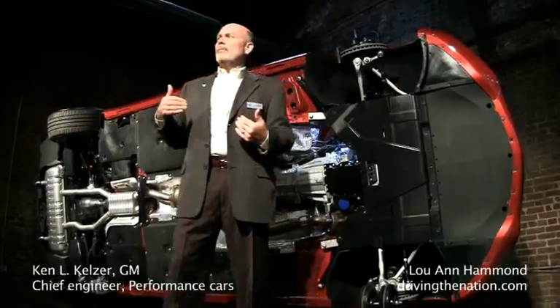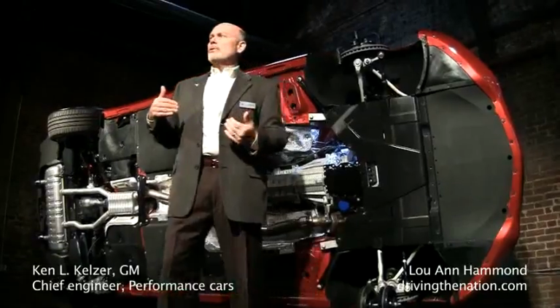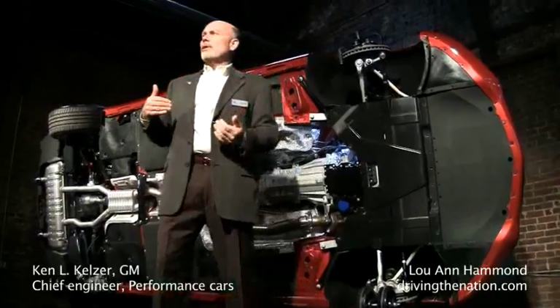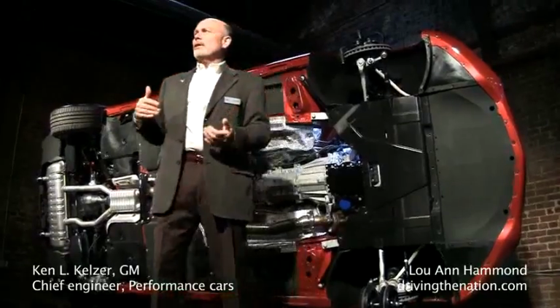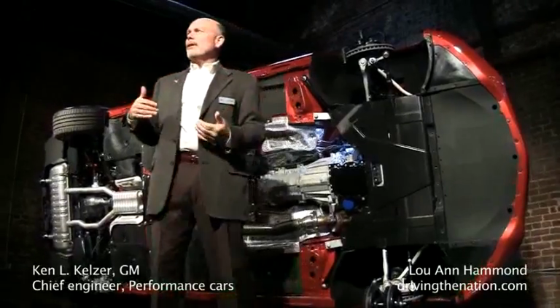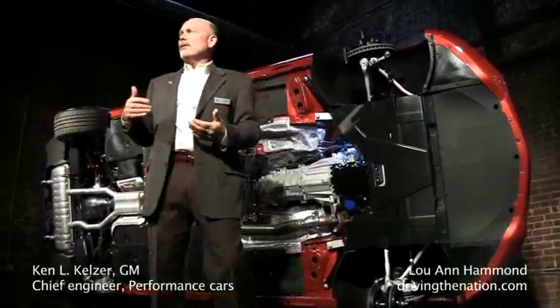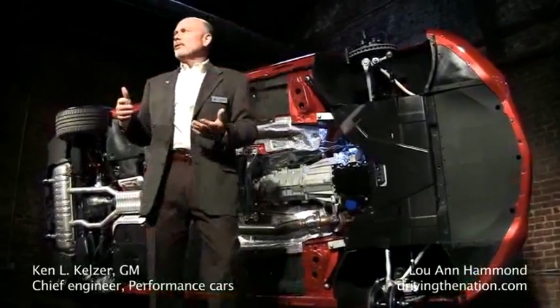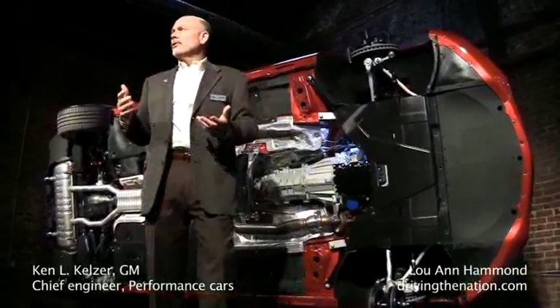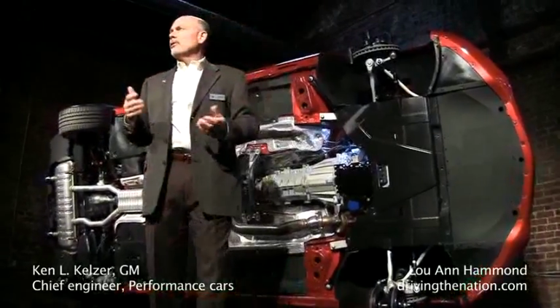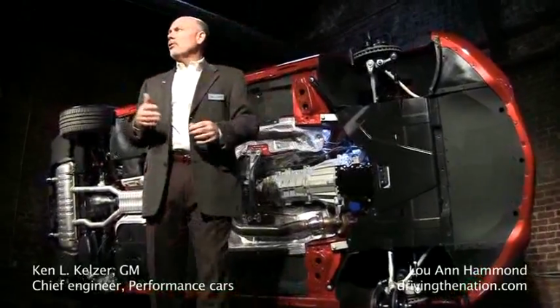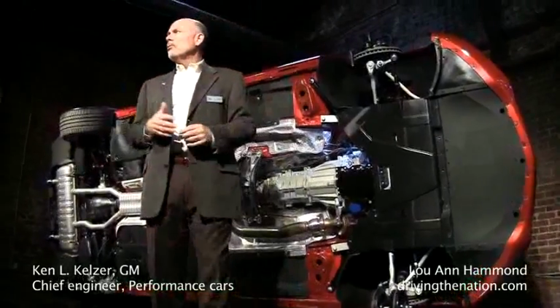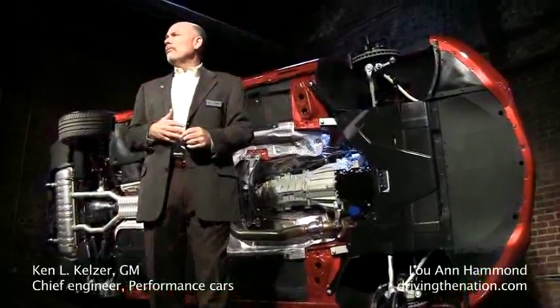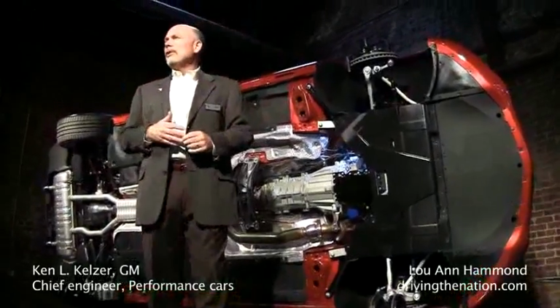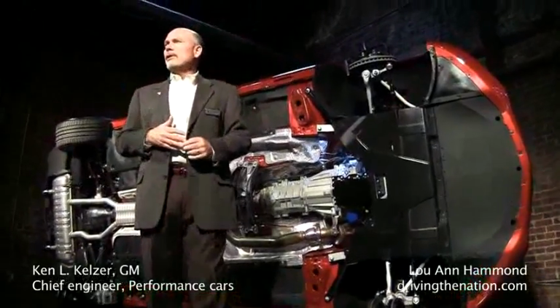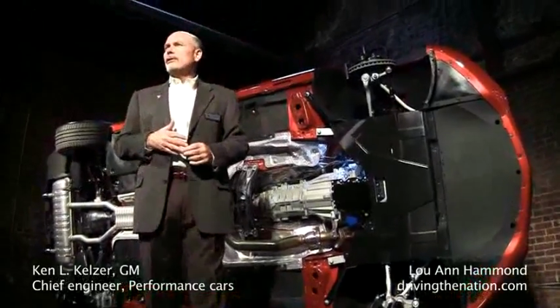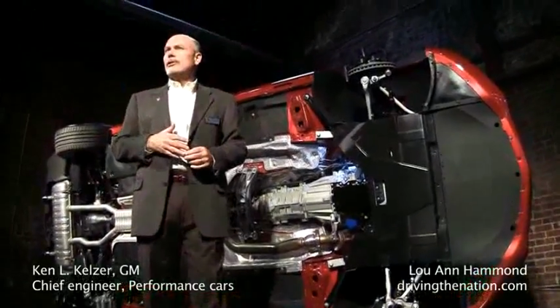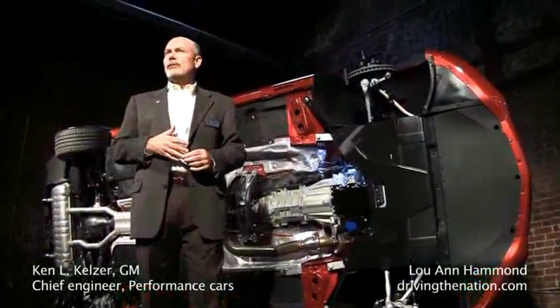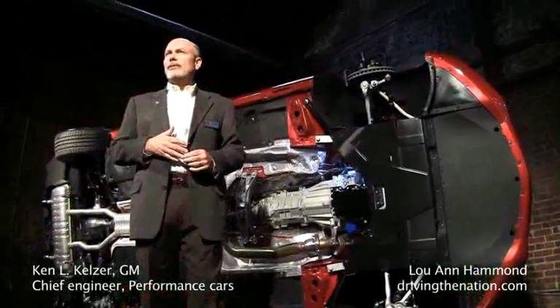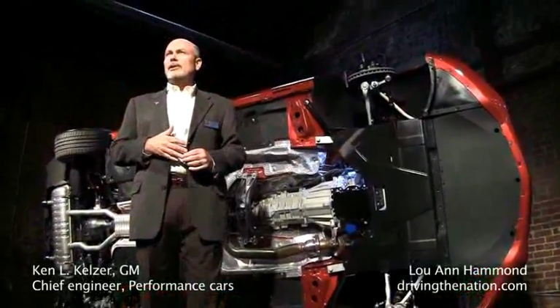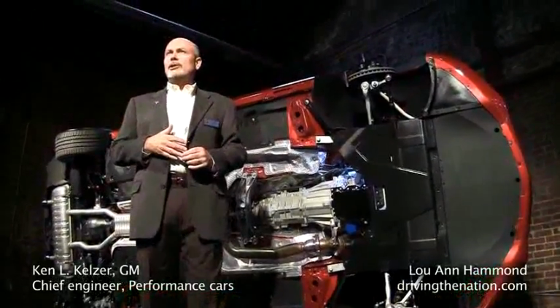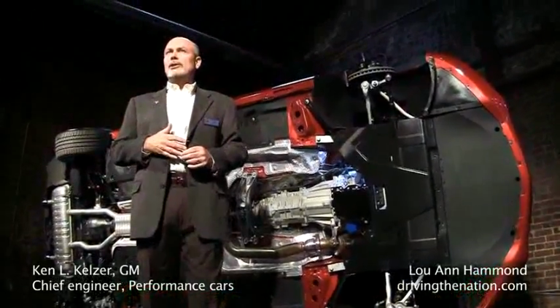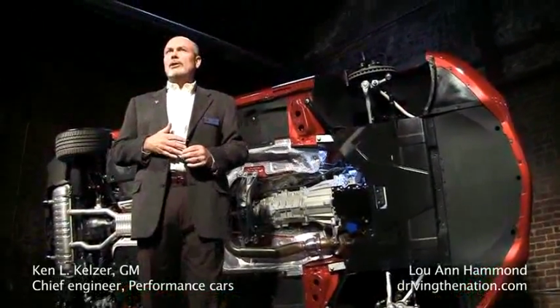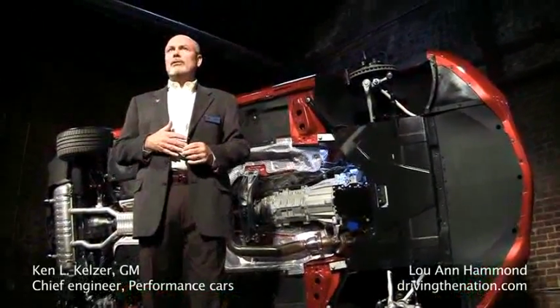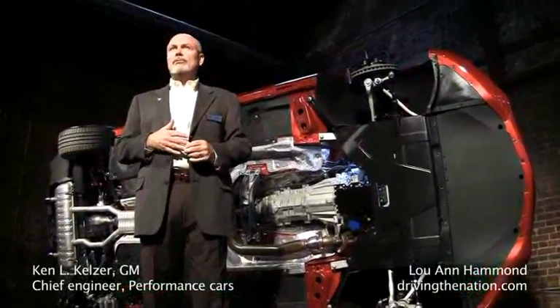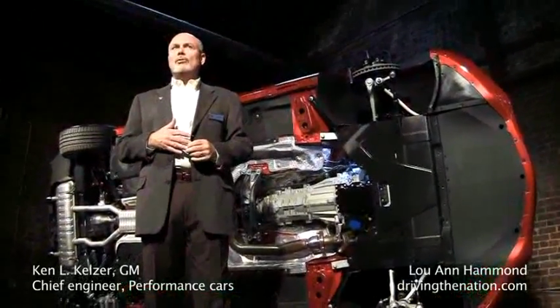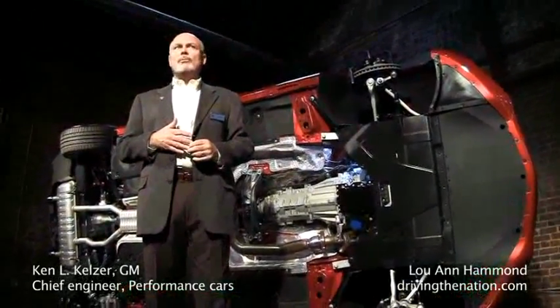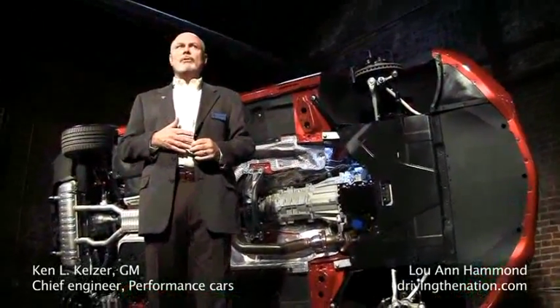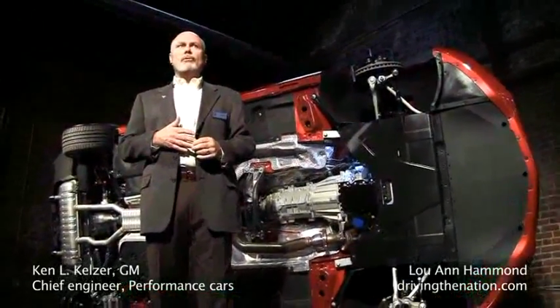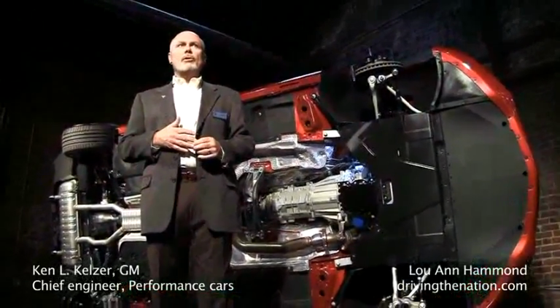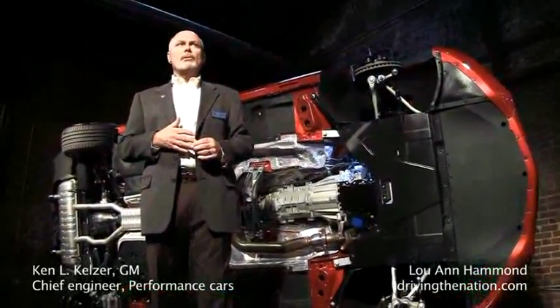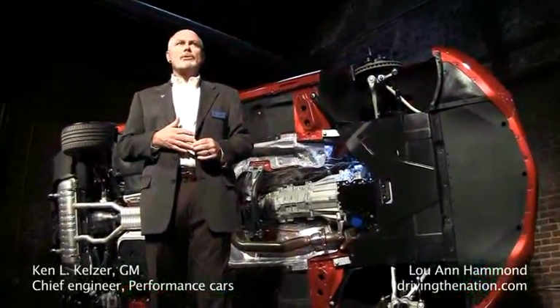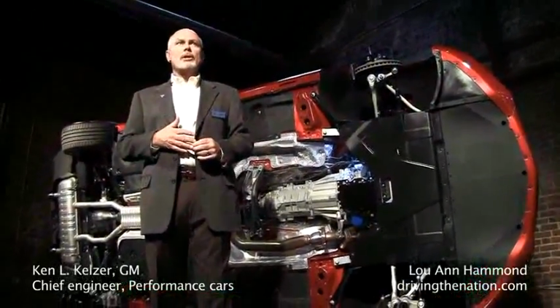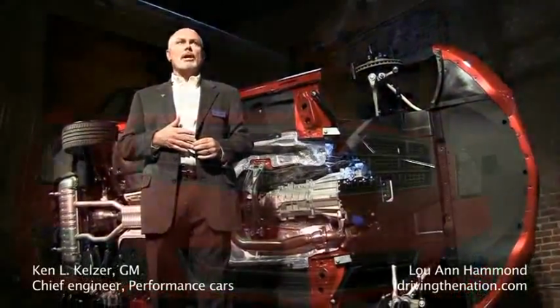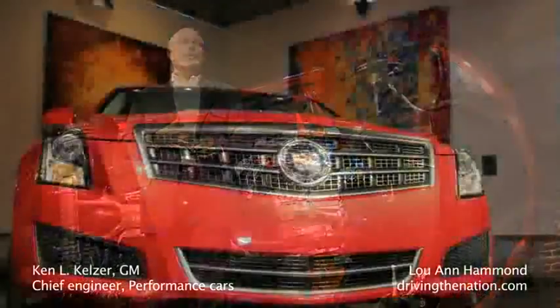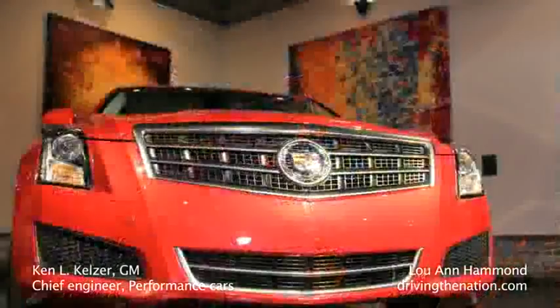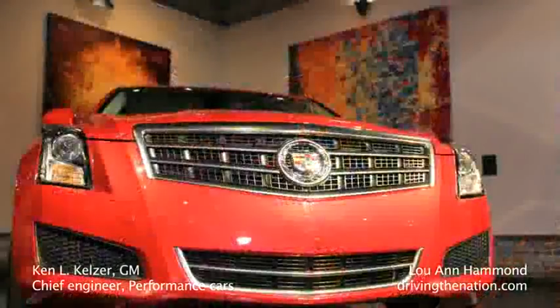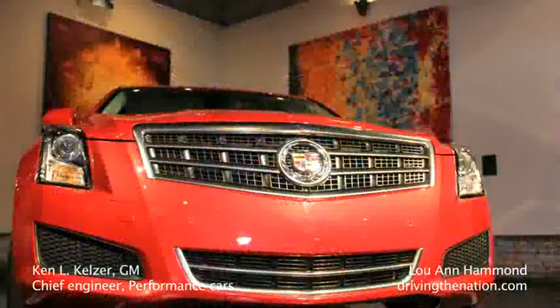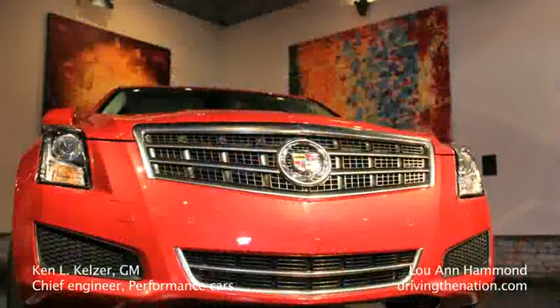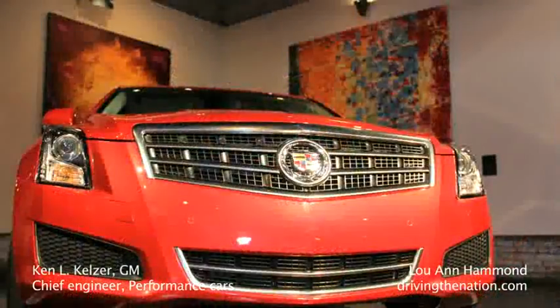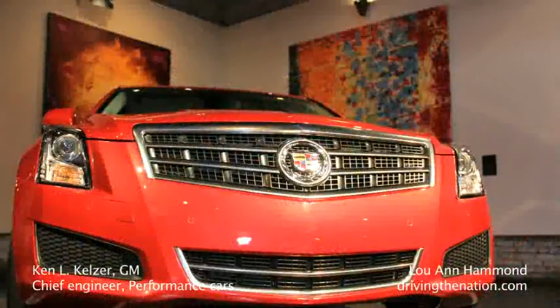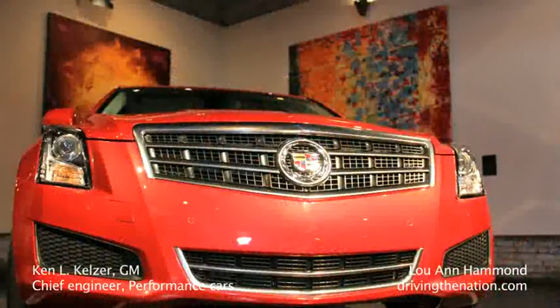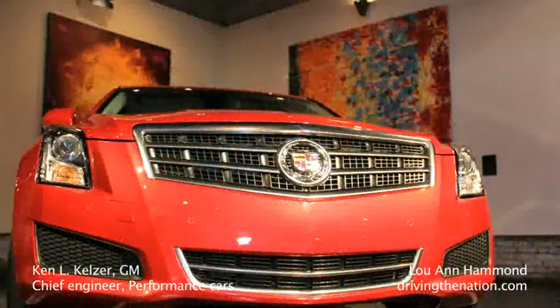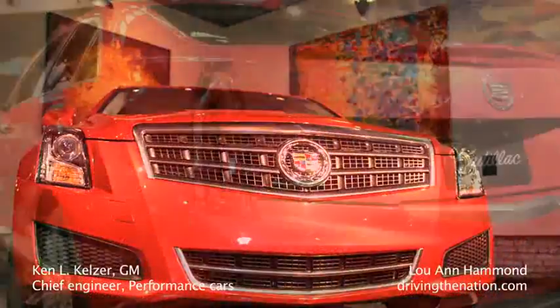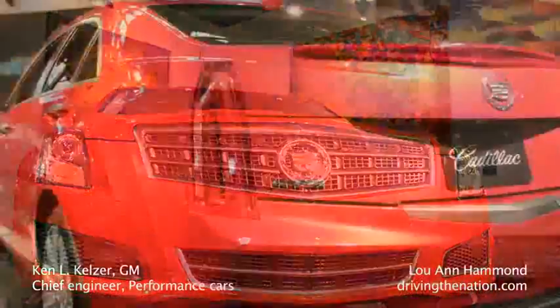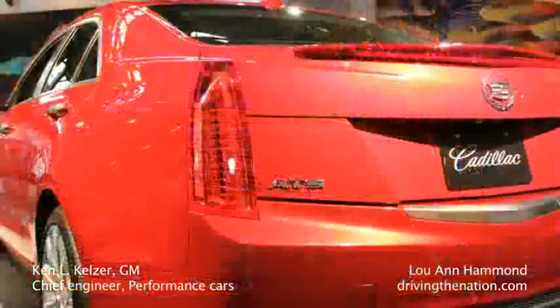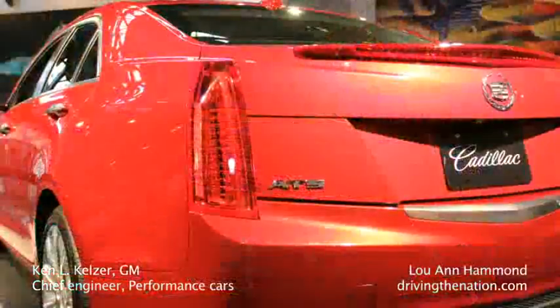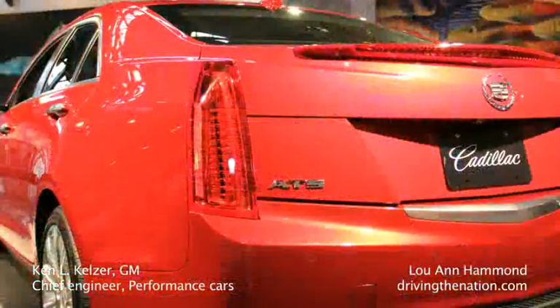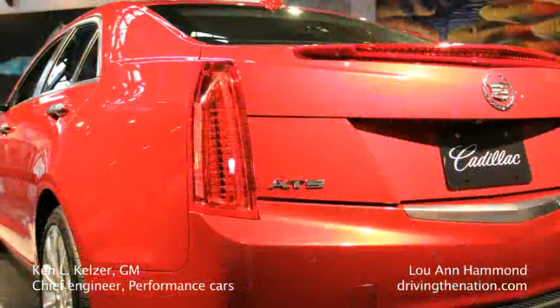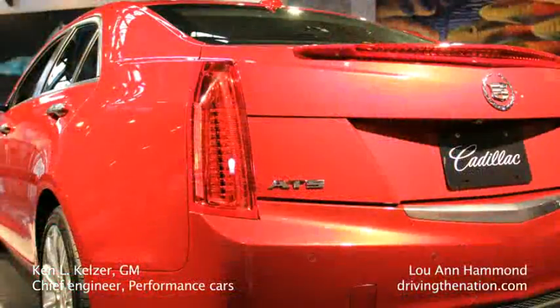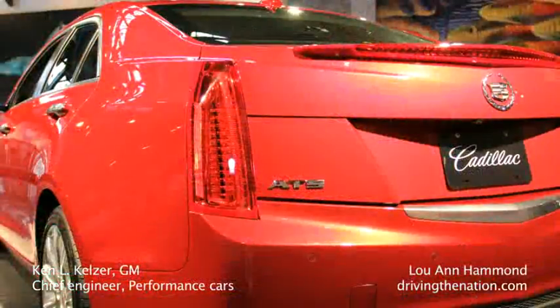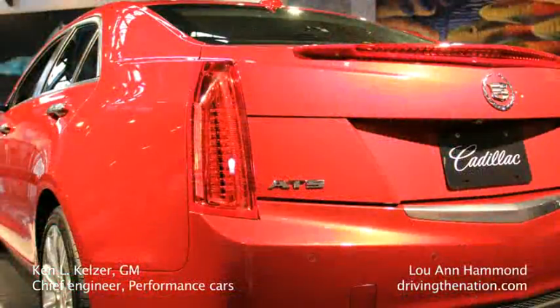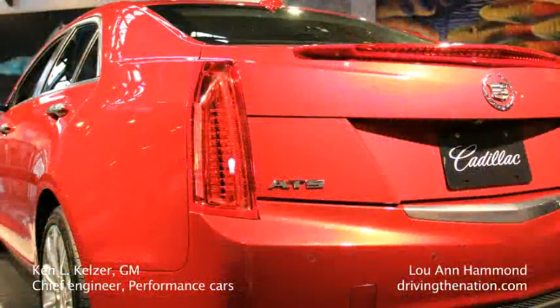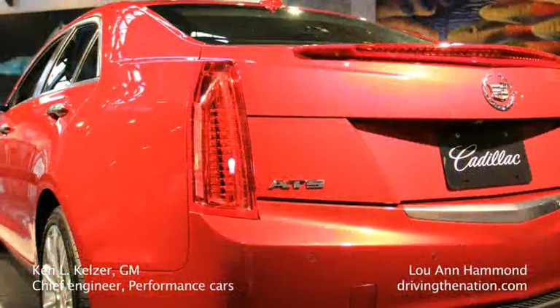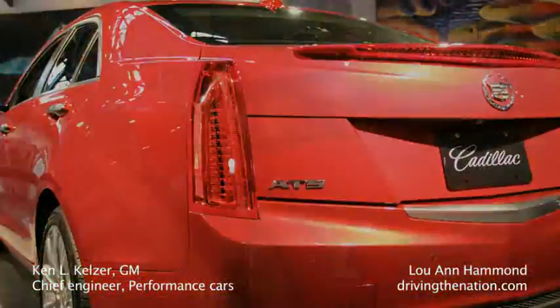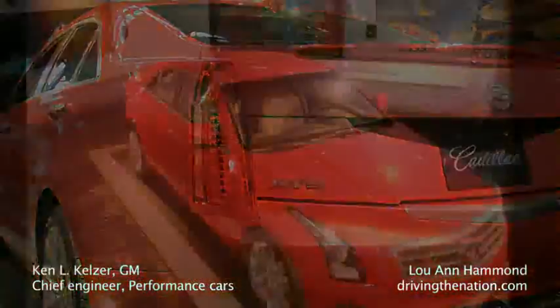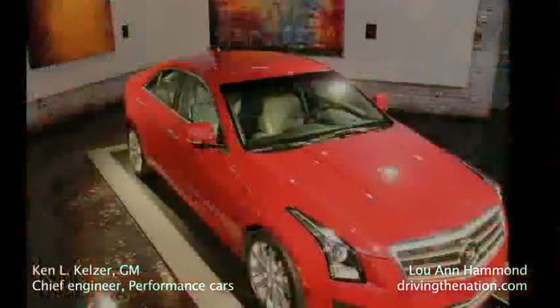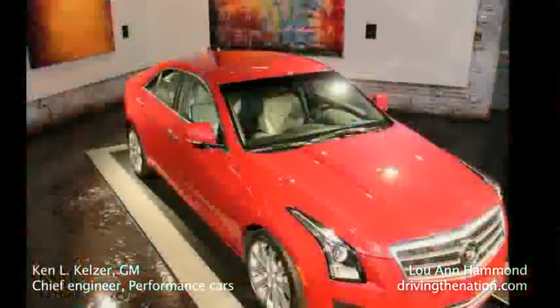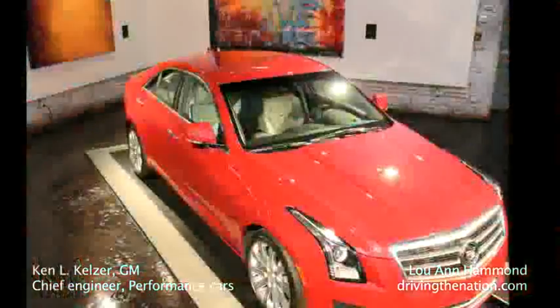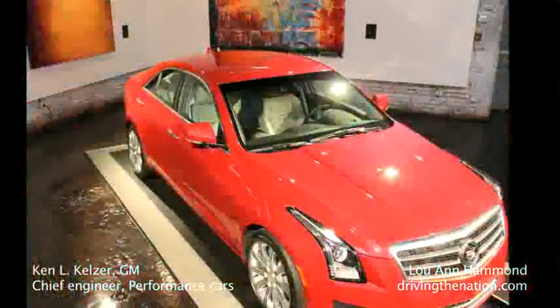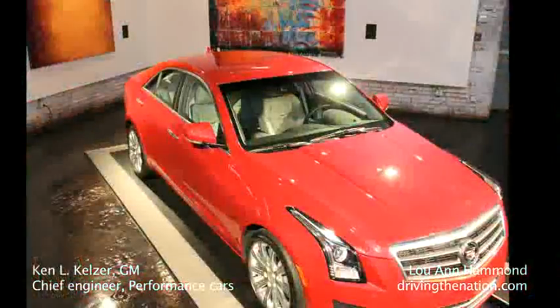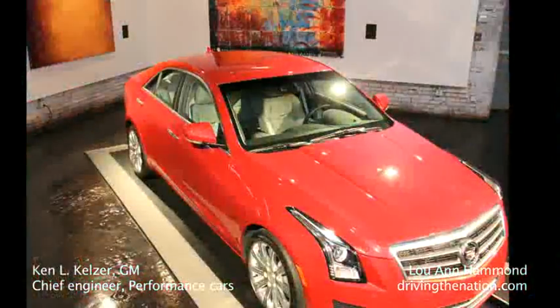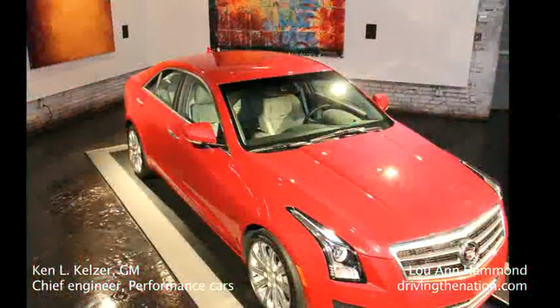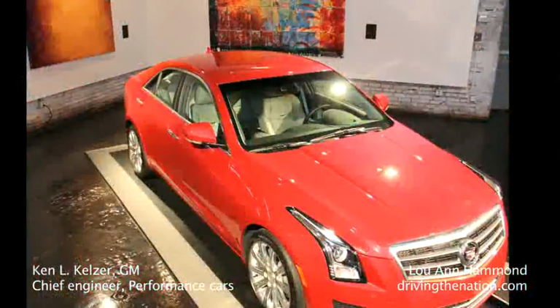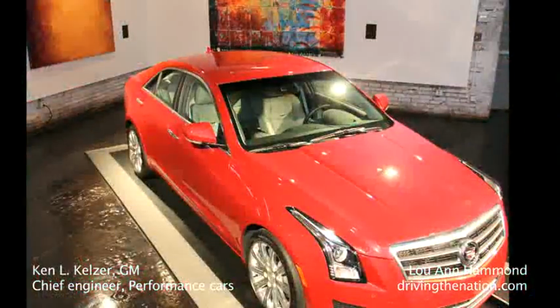My name is Ken Kelser, Global Vehicle Chief Engineer for Performance Cars. You have to be nimble, you have to be lightweight.